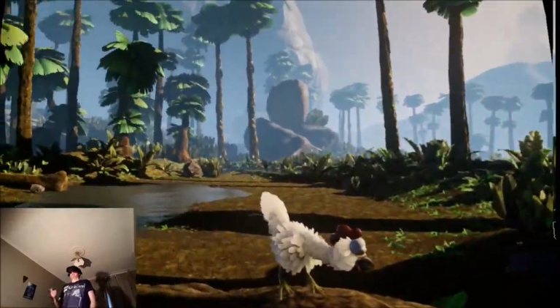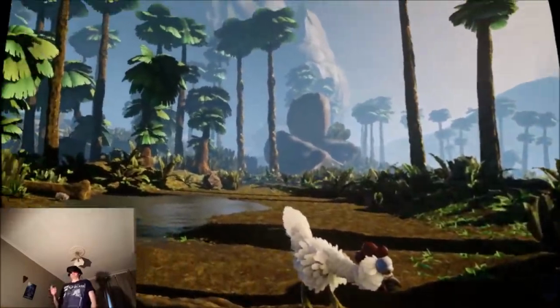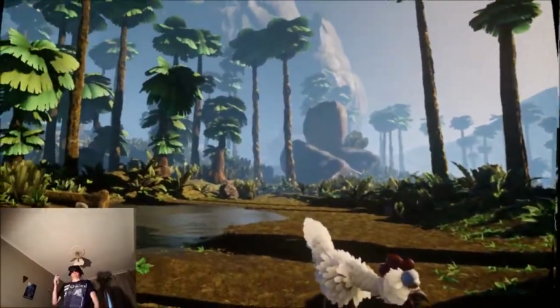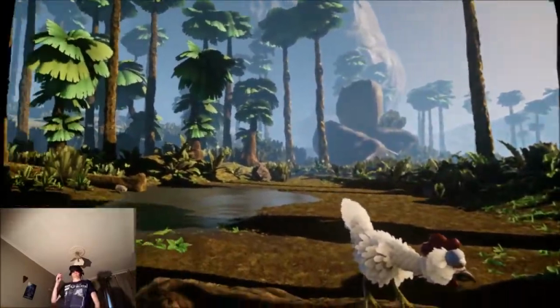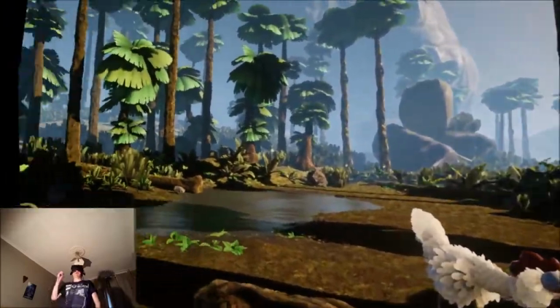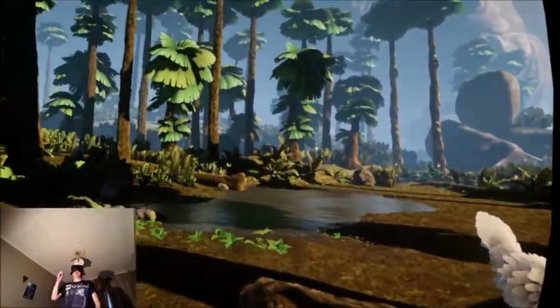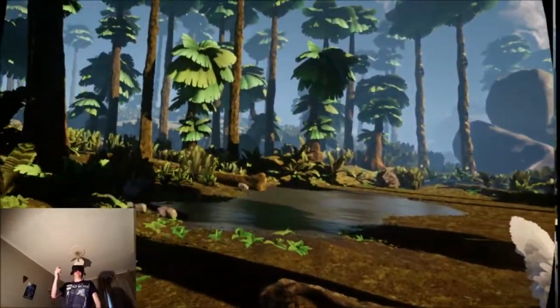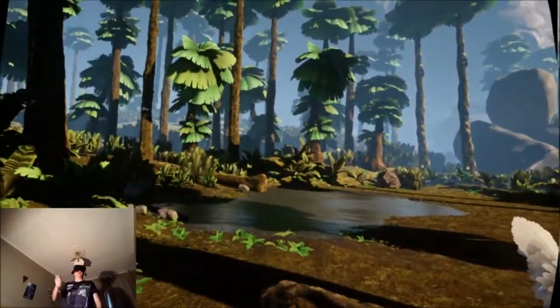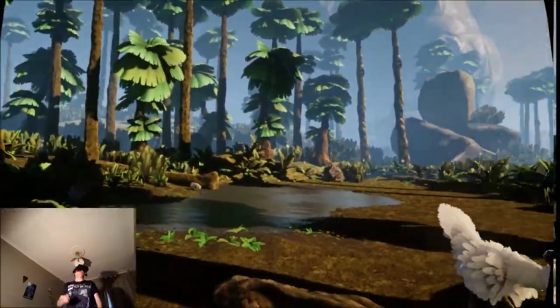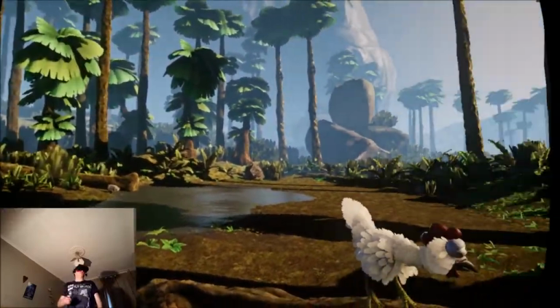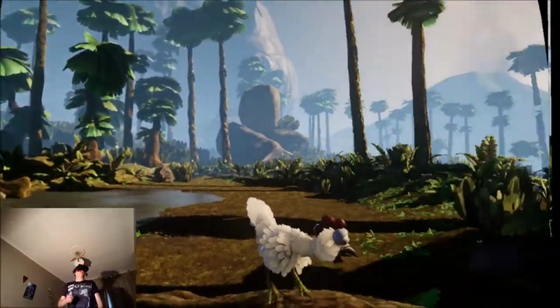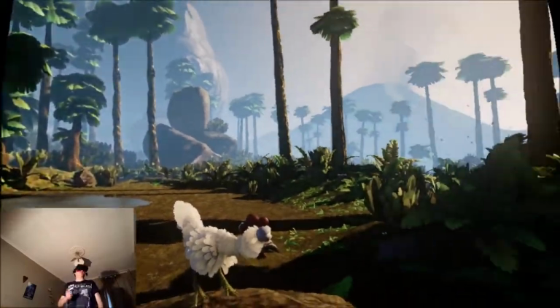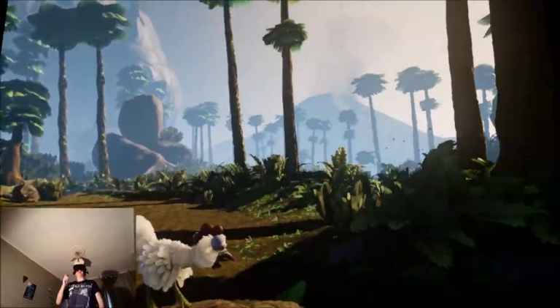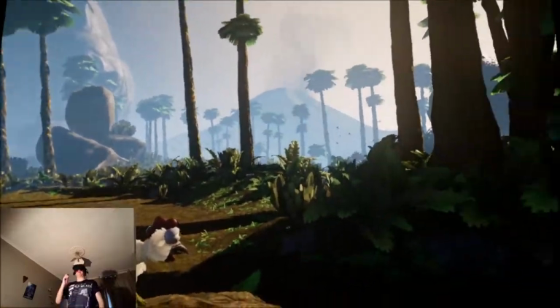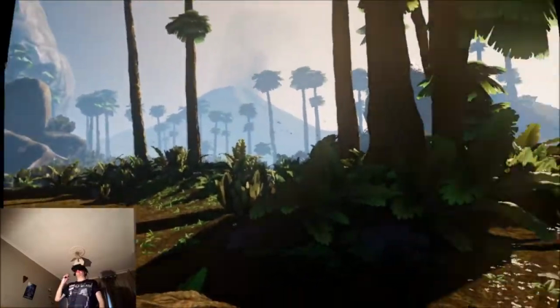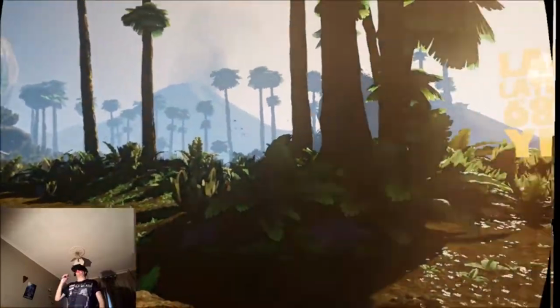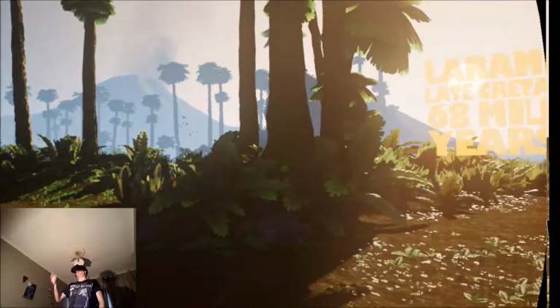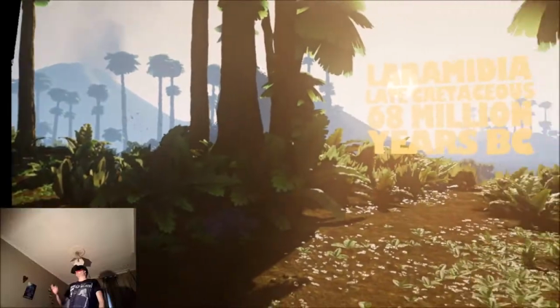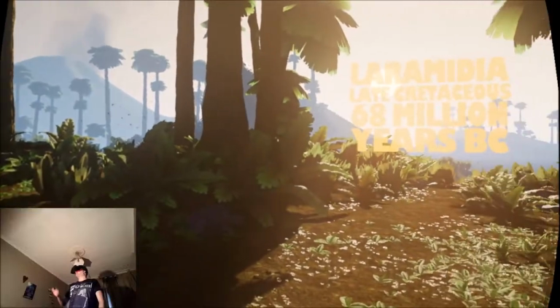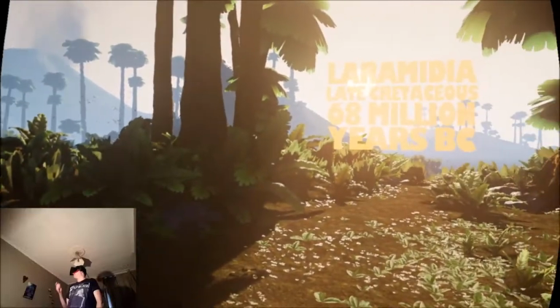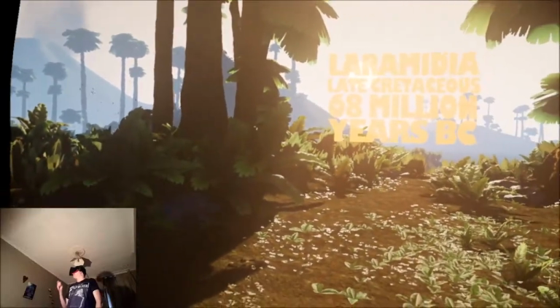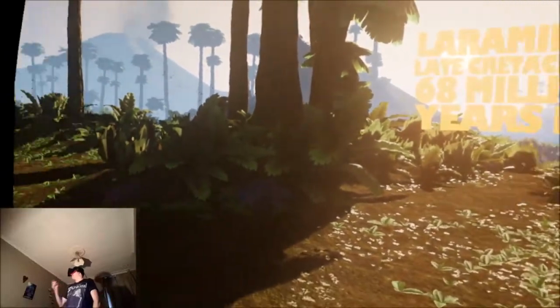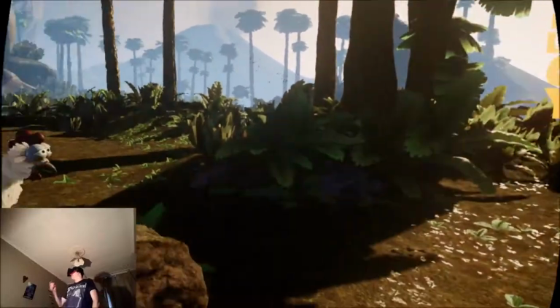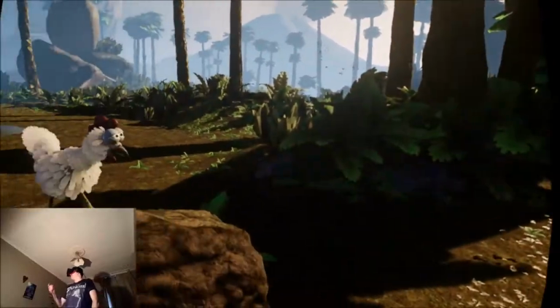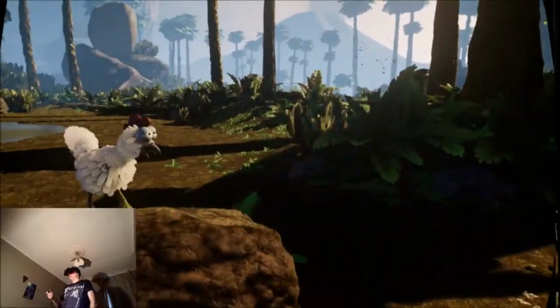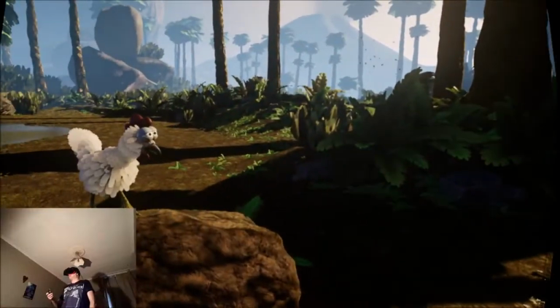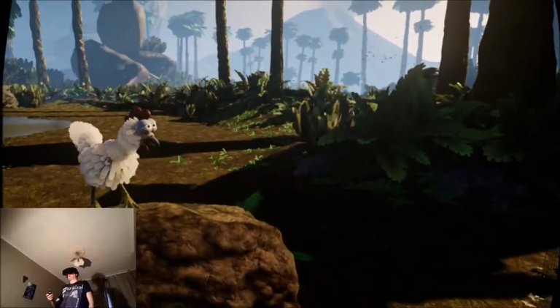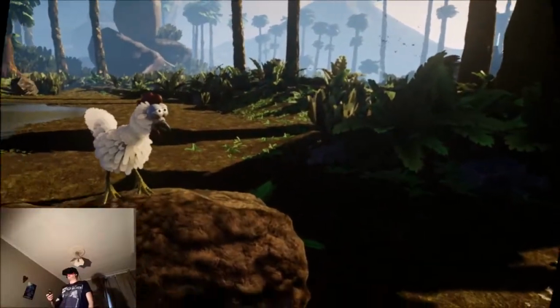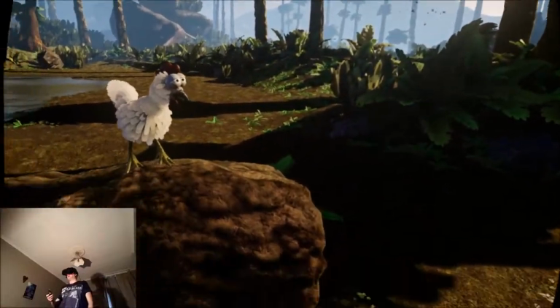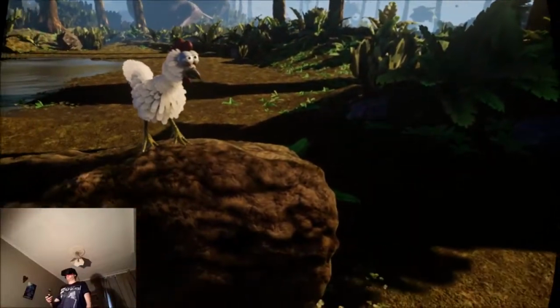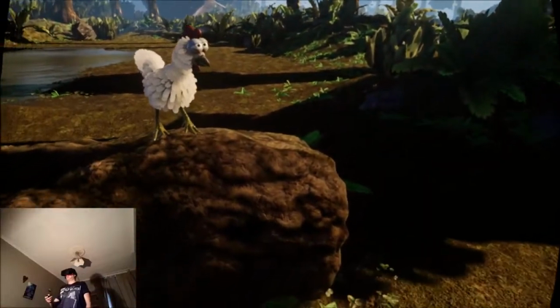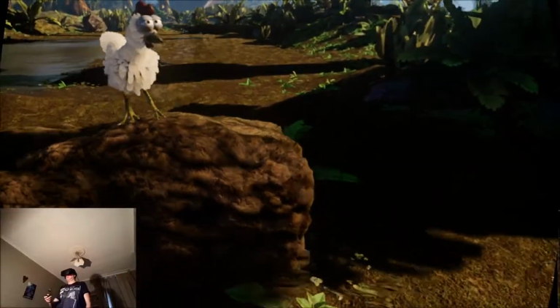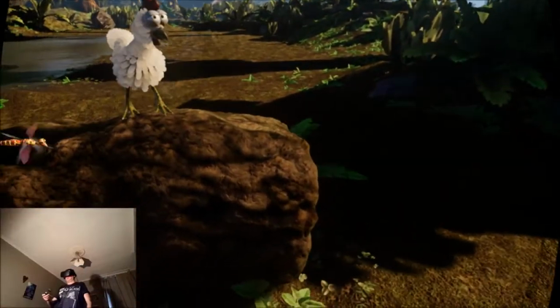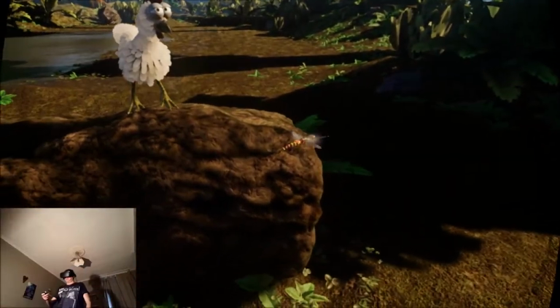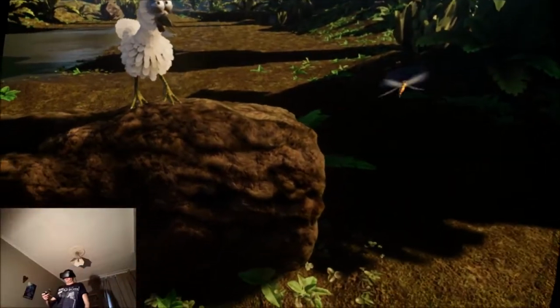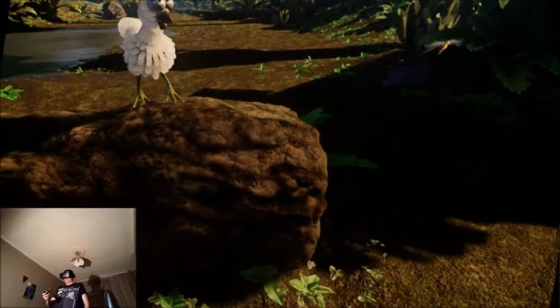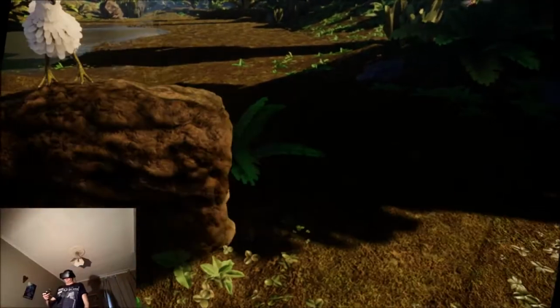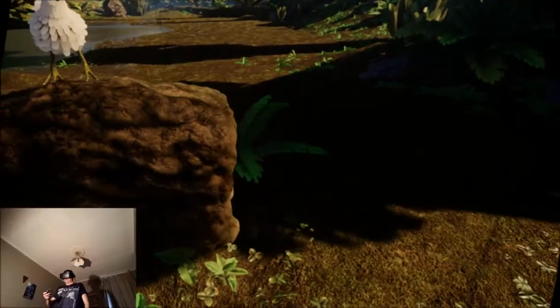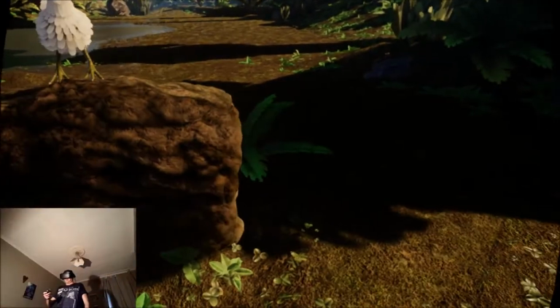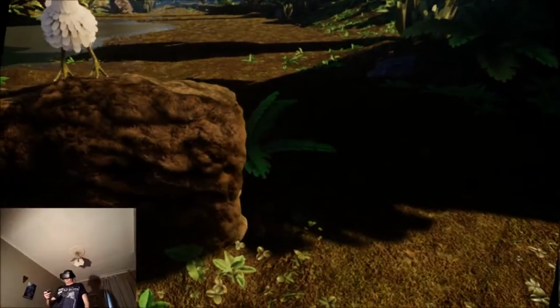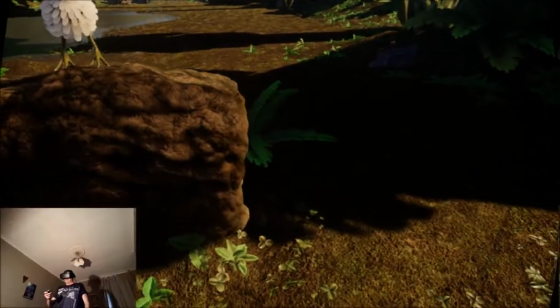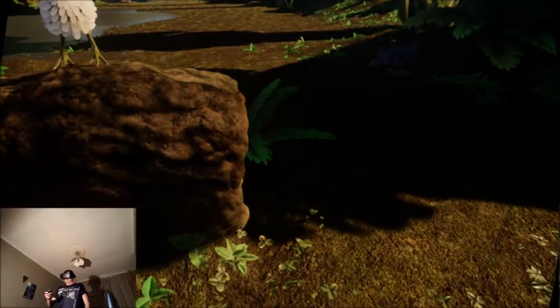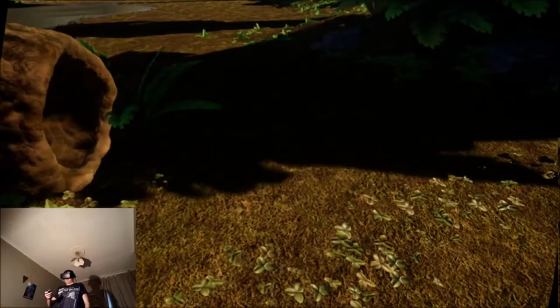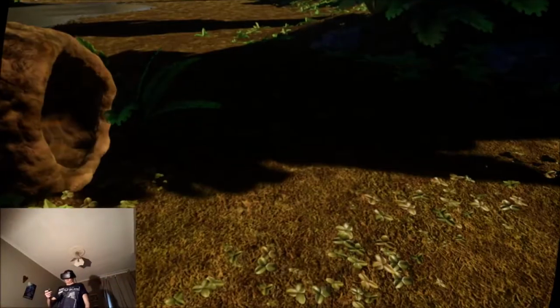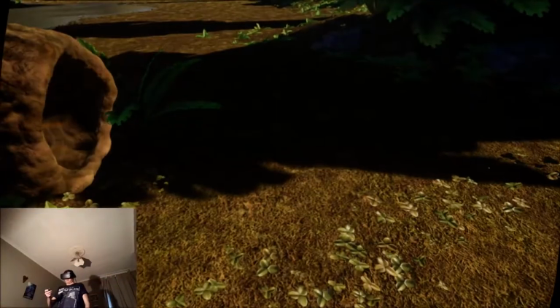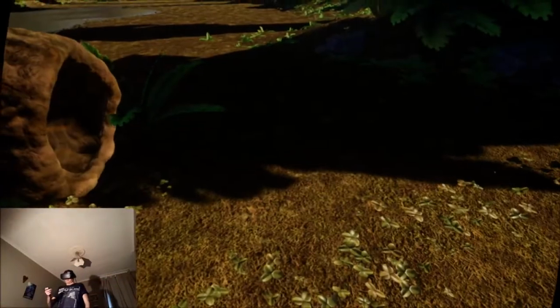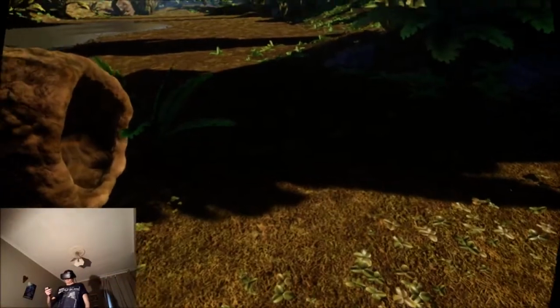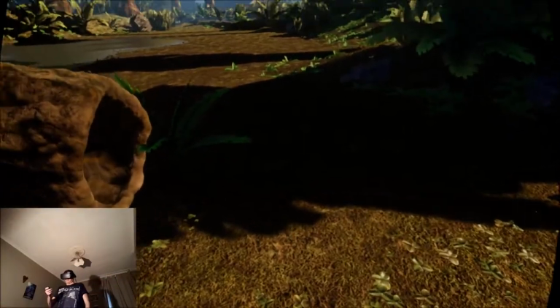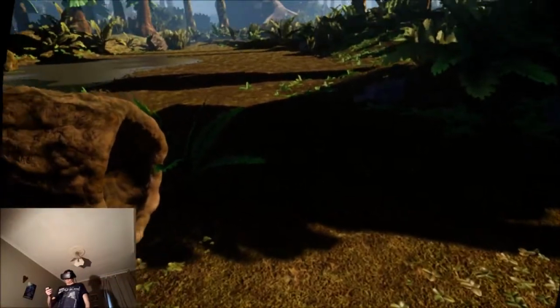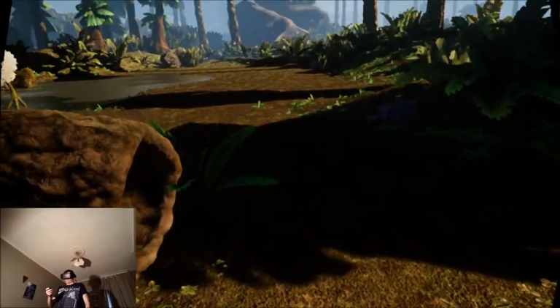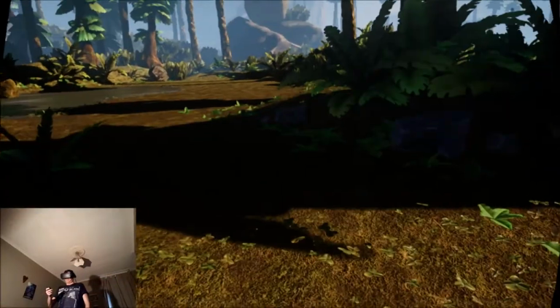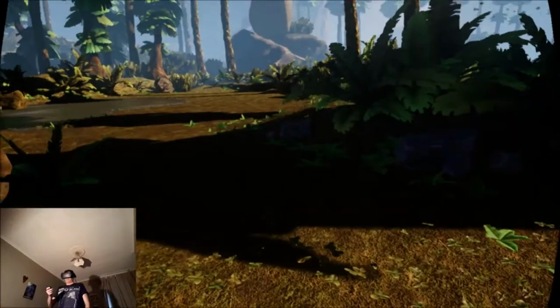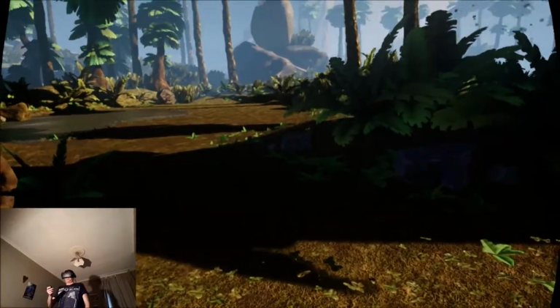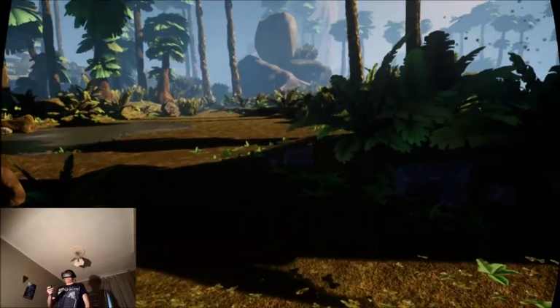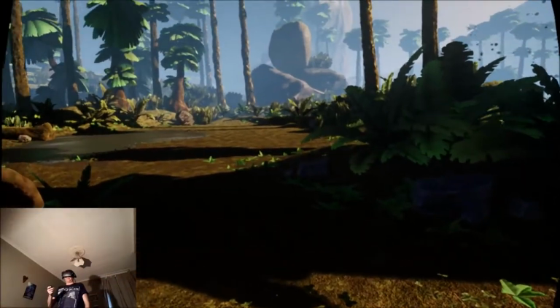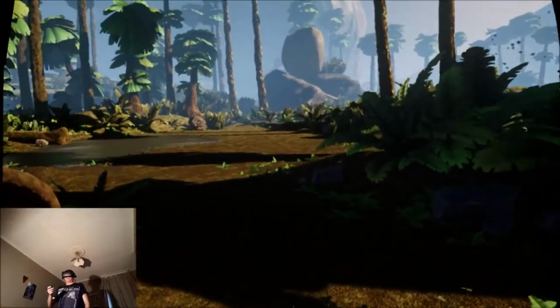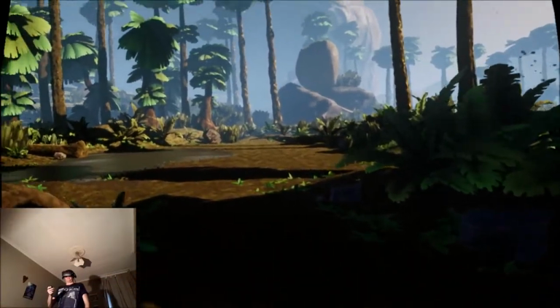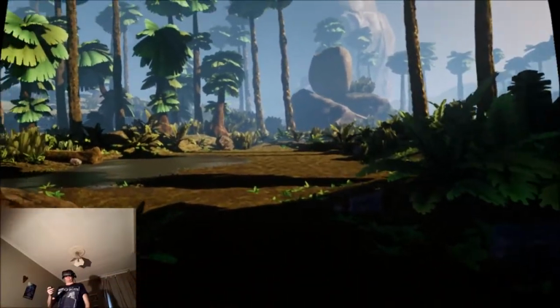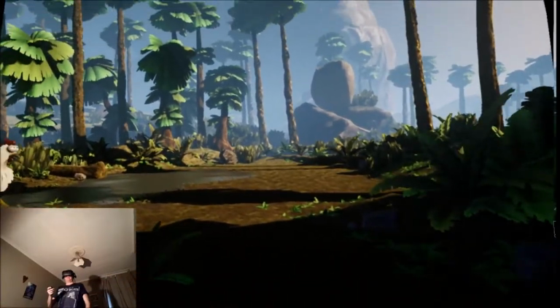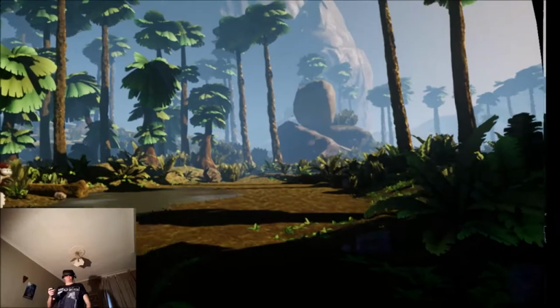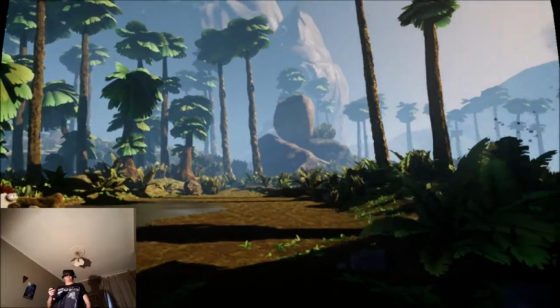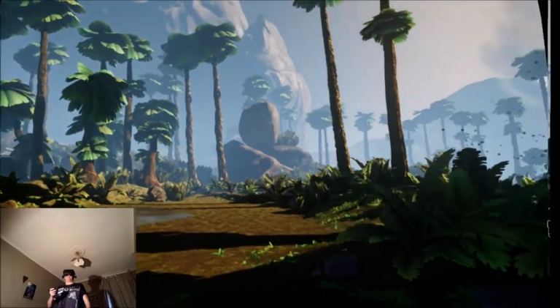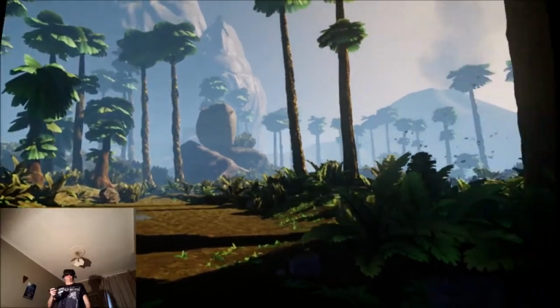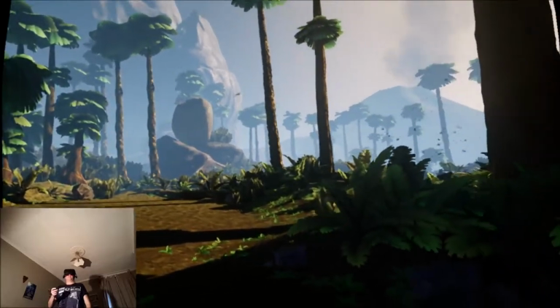The animations and the set pieces are really amazing. 68 million years ago with our new very best friend, Nigel the Chicken.